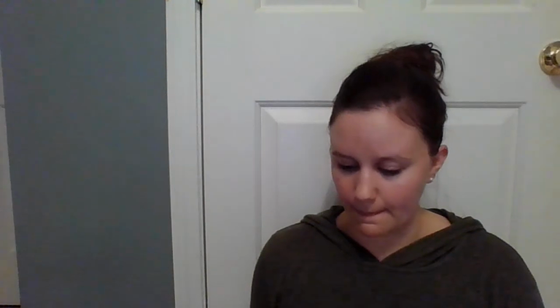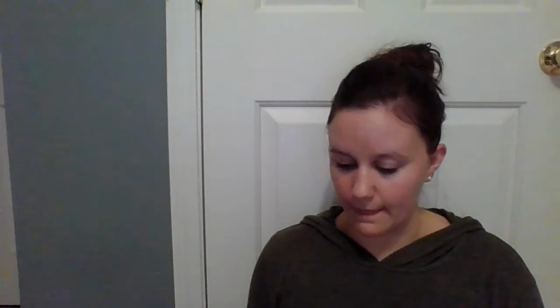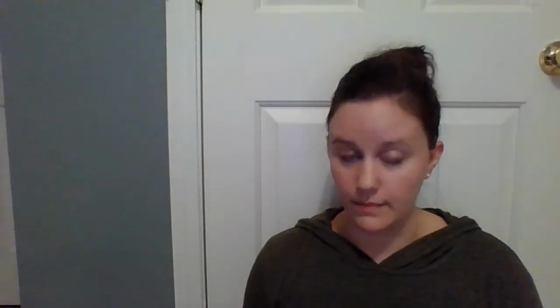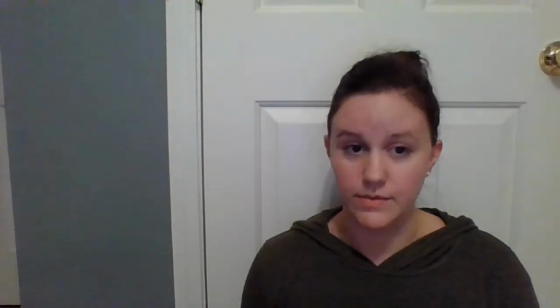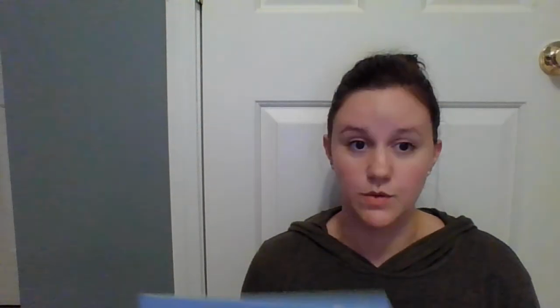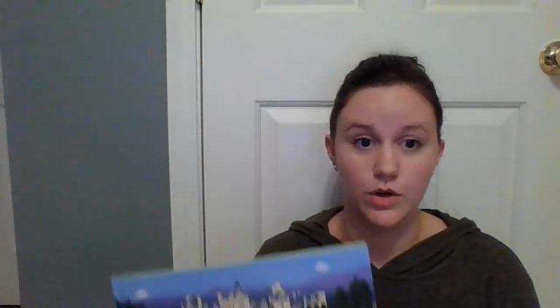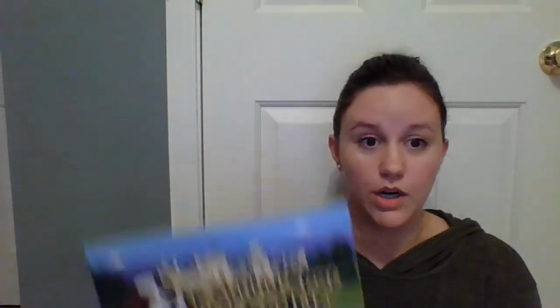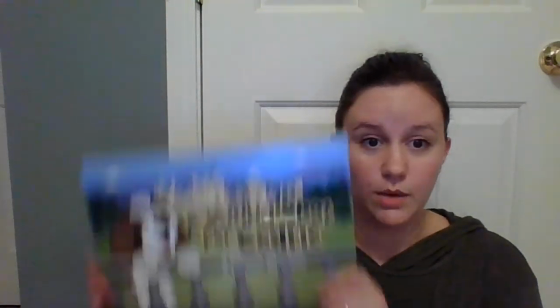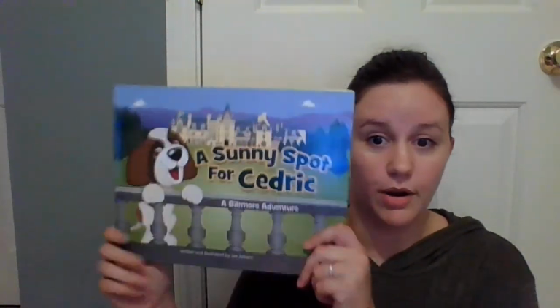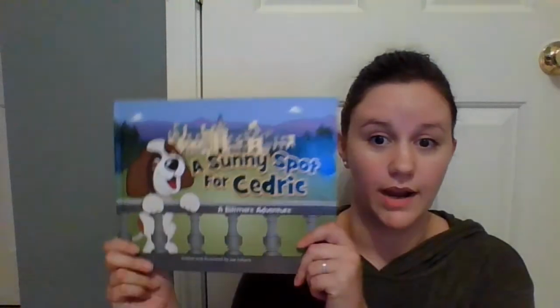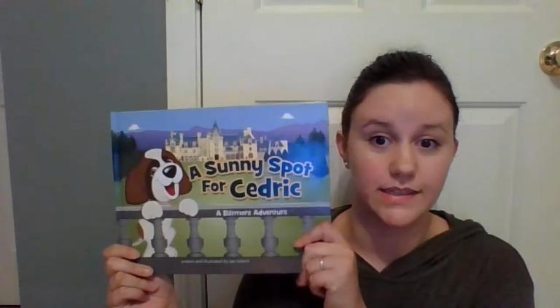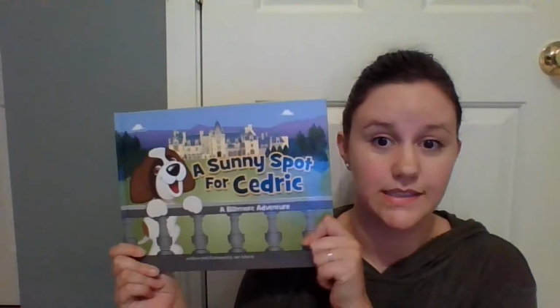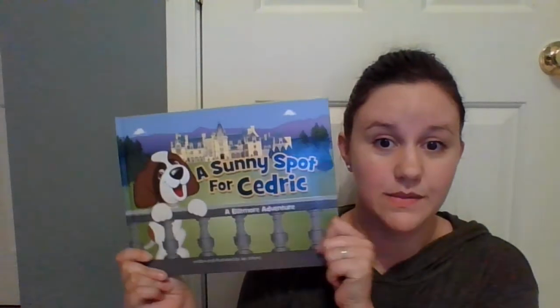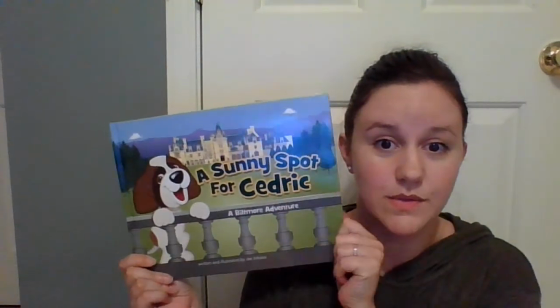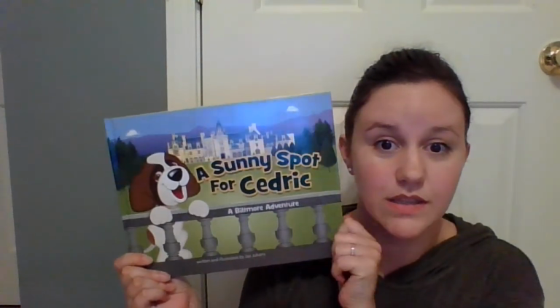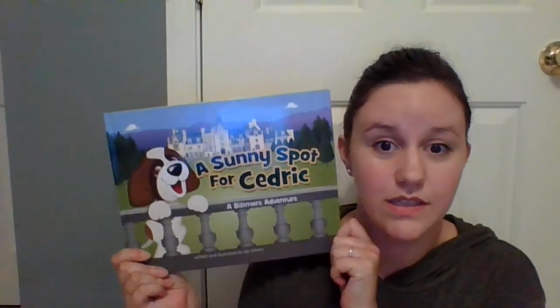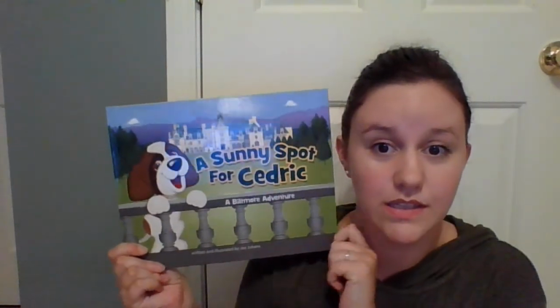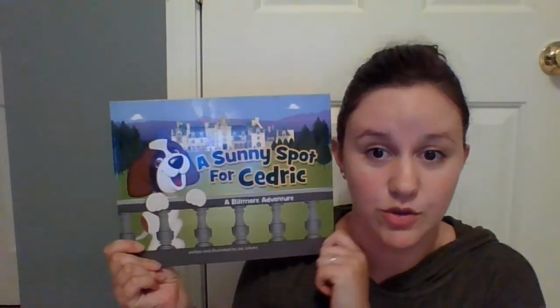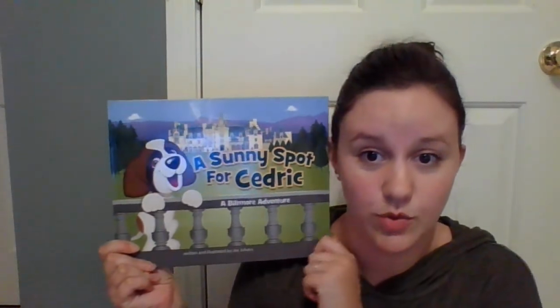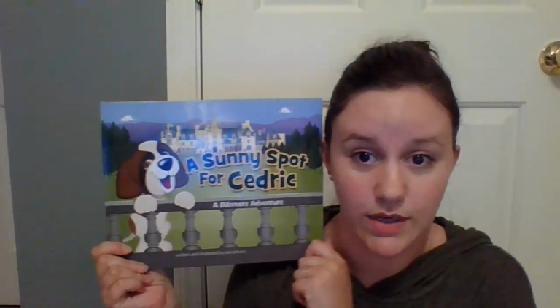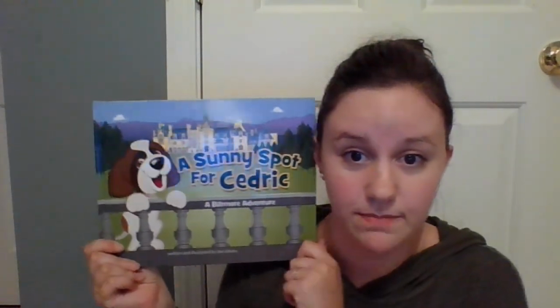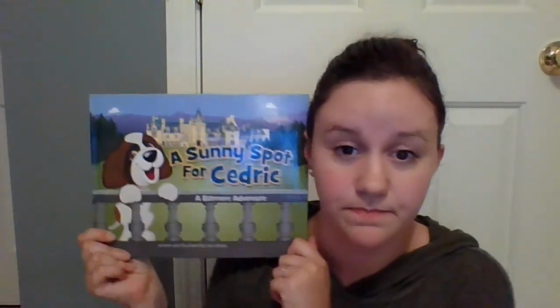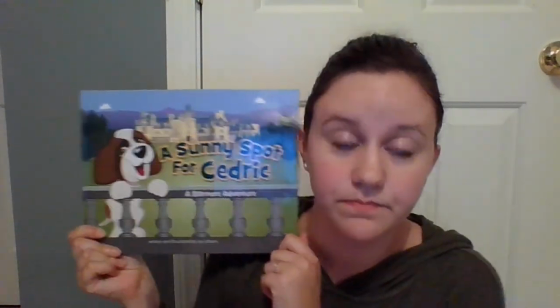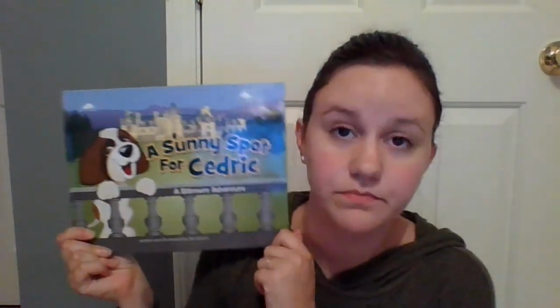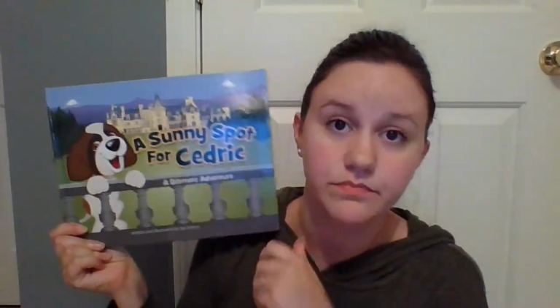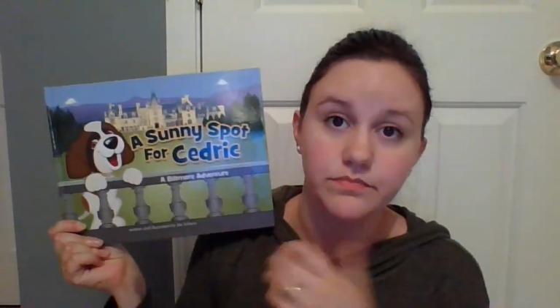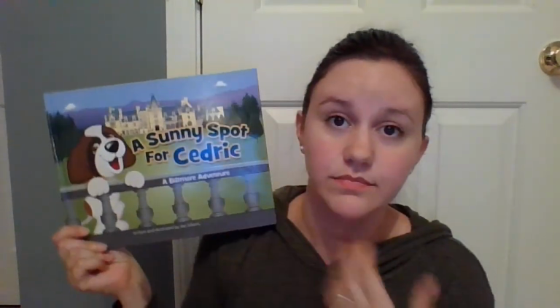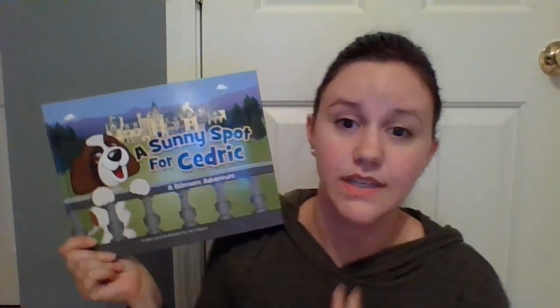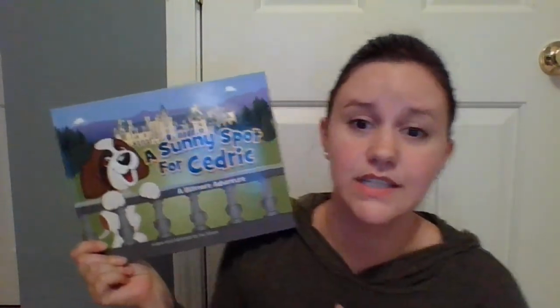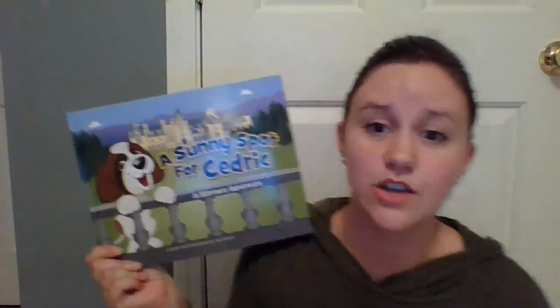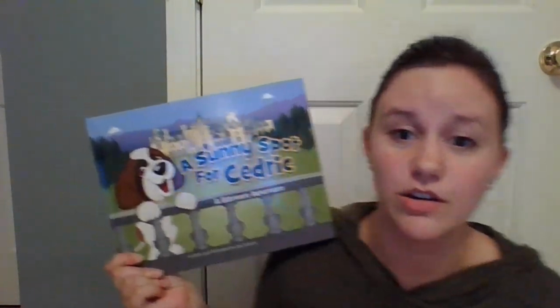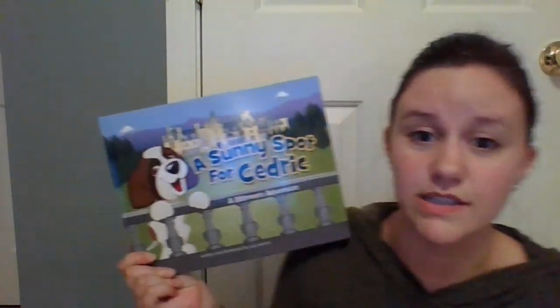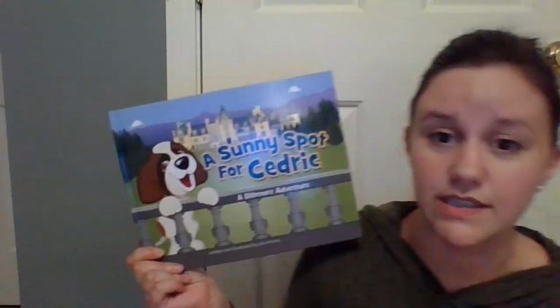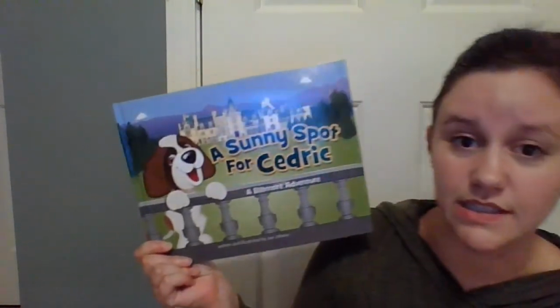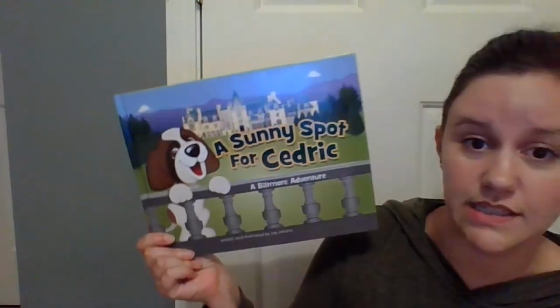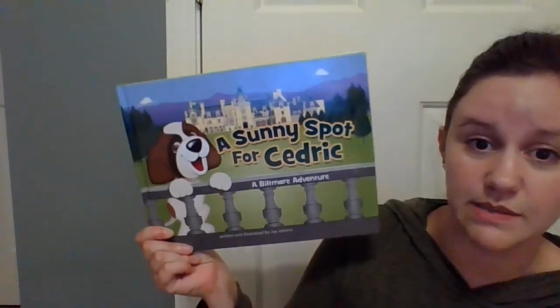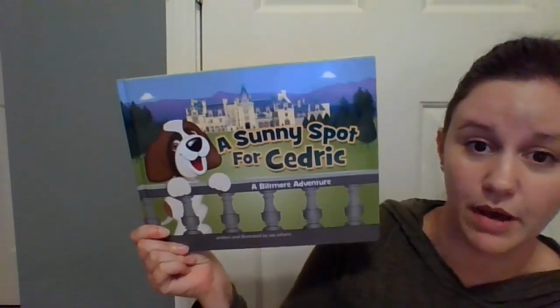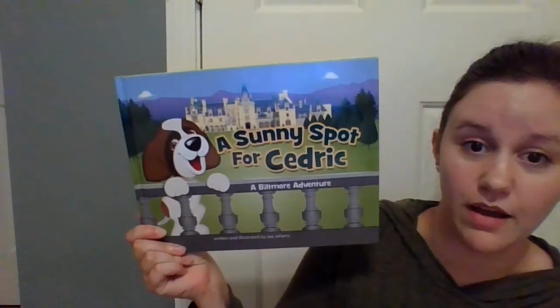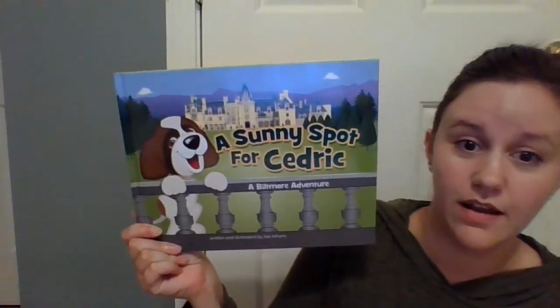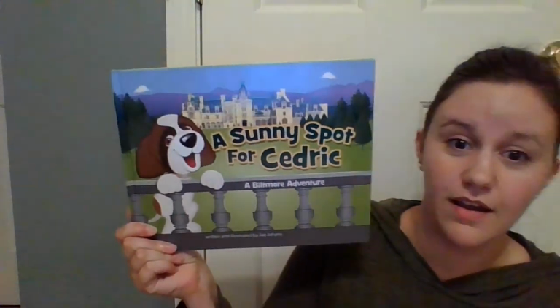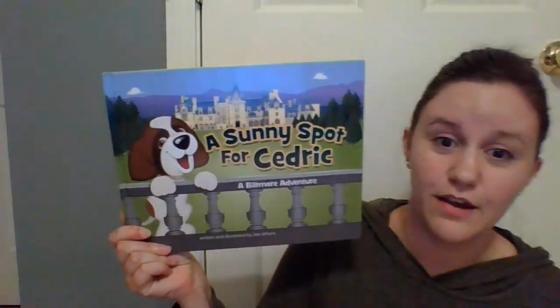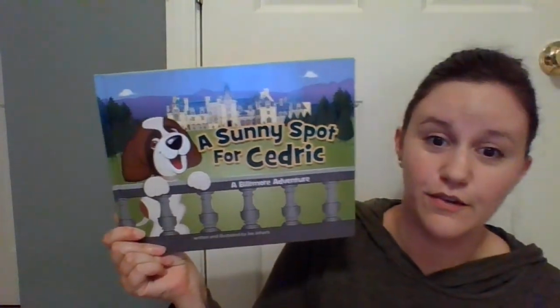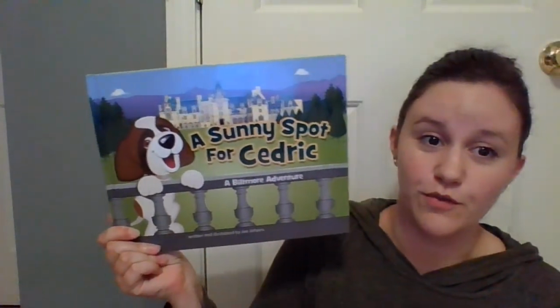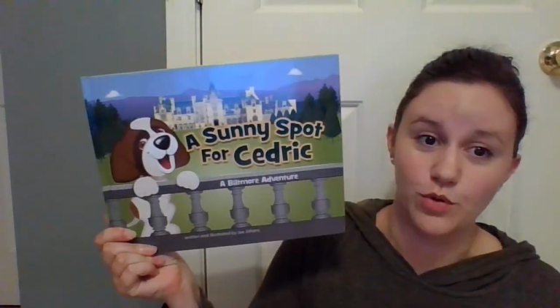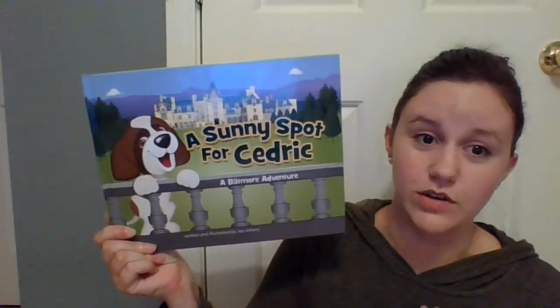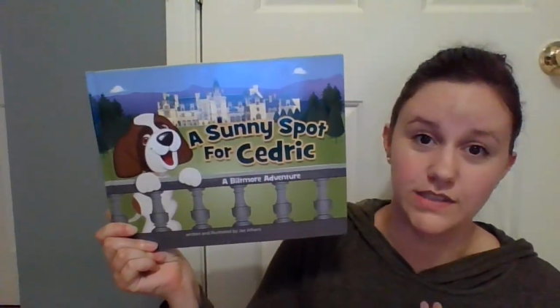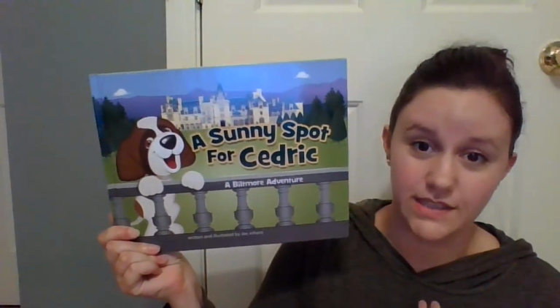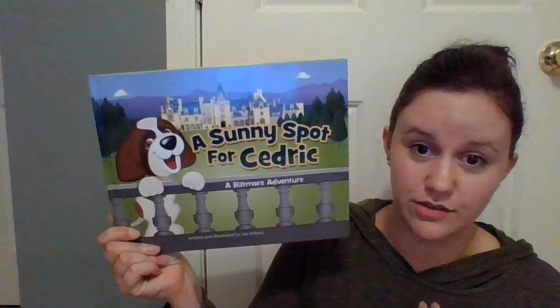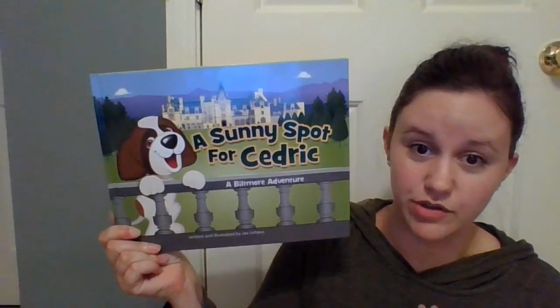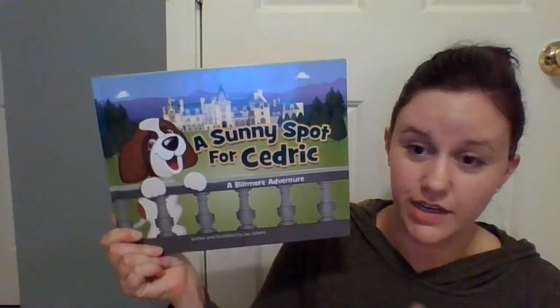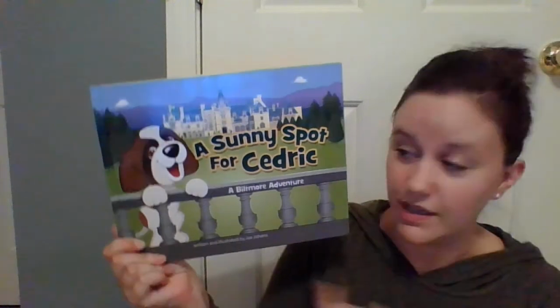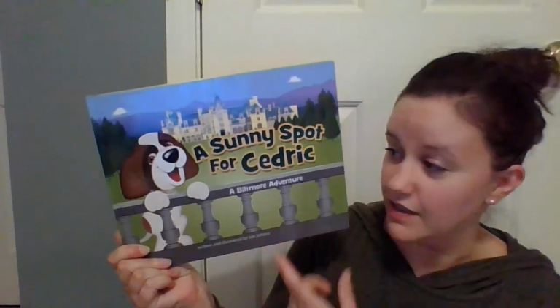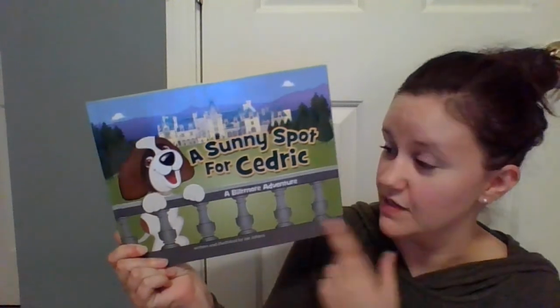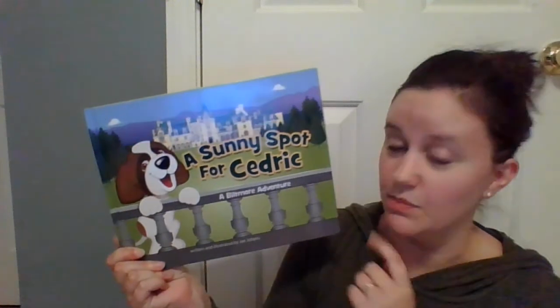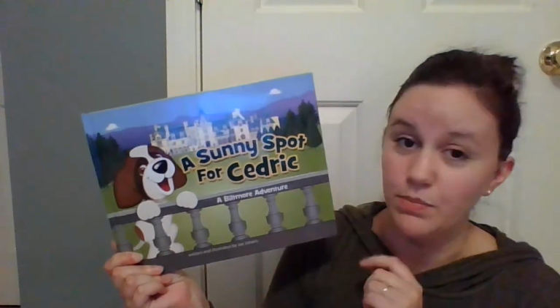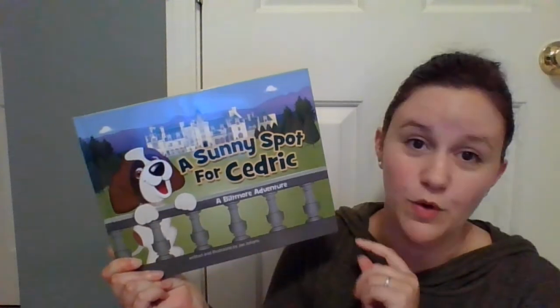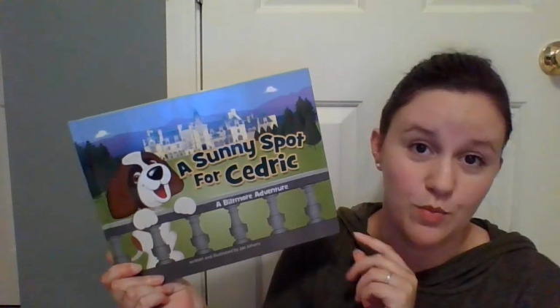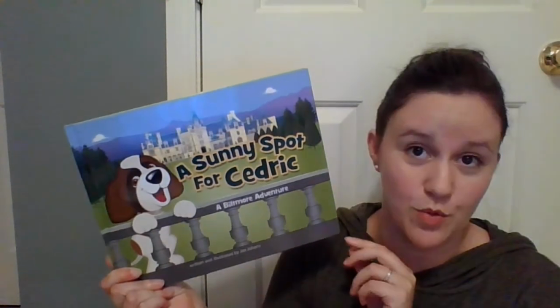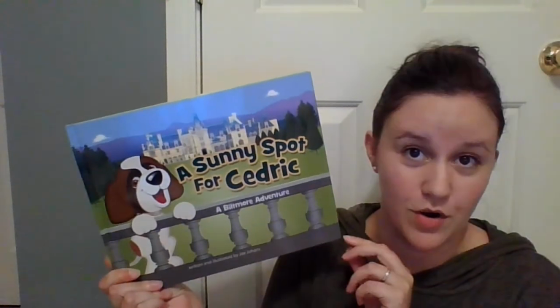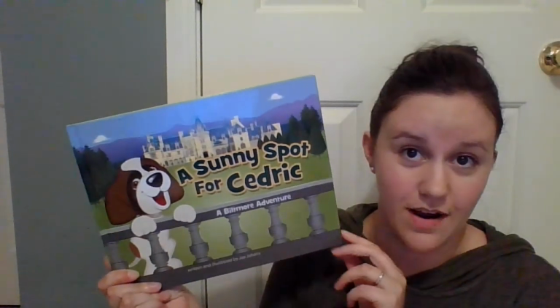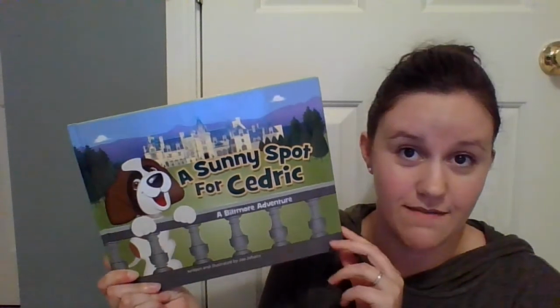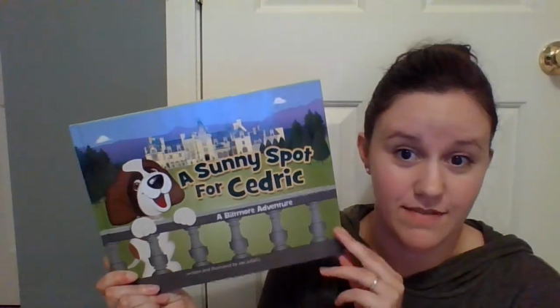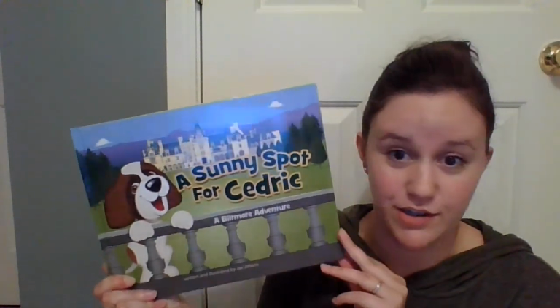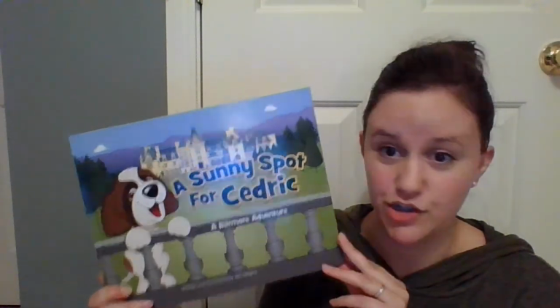So we're going to practice with this story. It's called 'A Sunny Spot for Cedric,' and it's a Biltmore adventure.